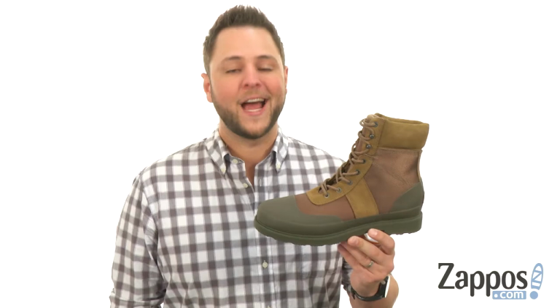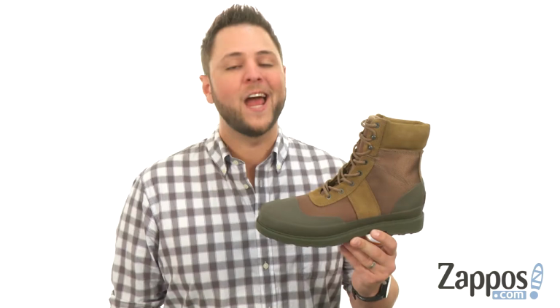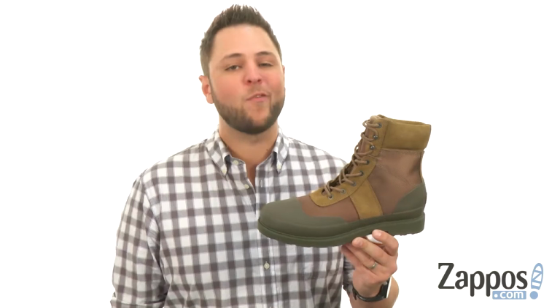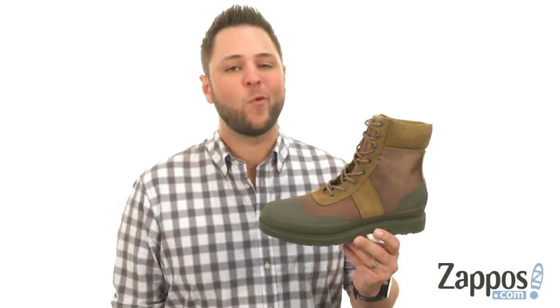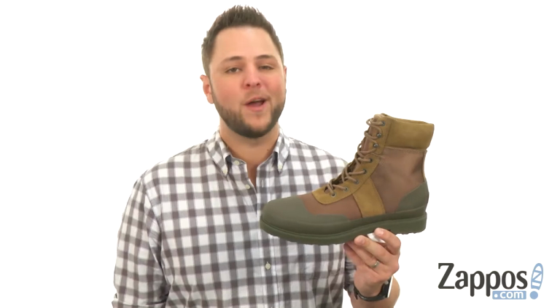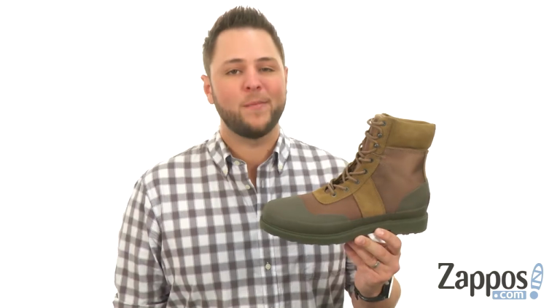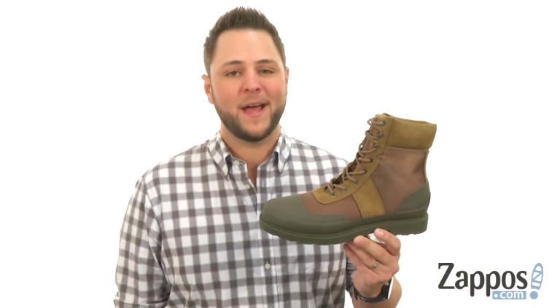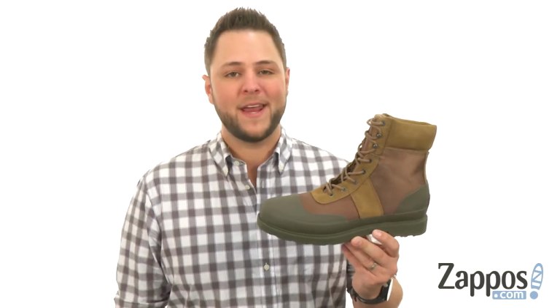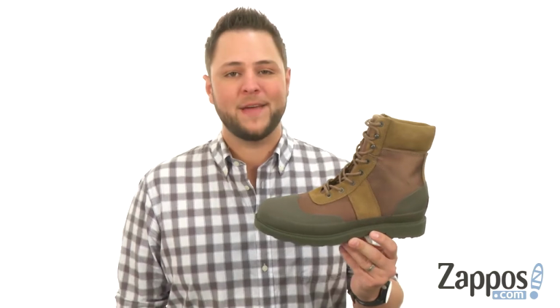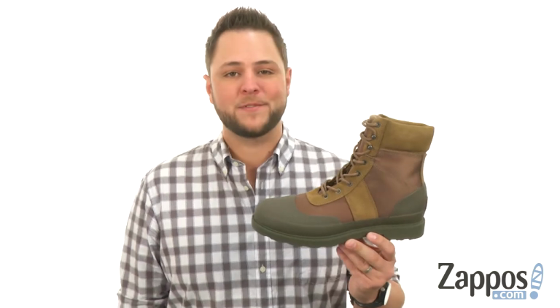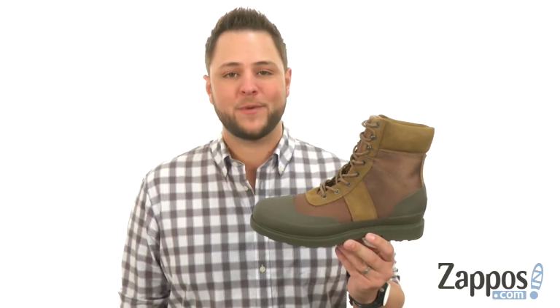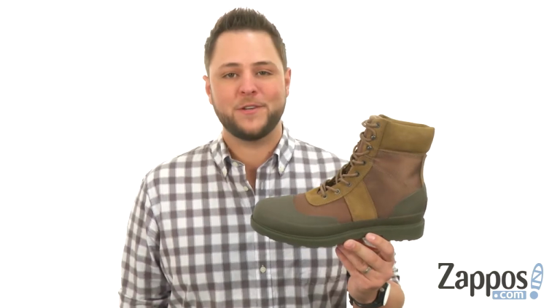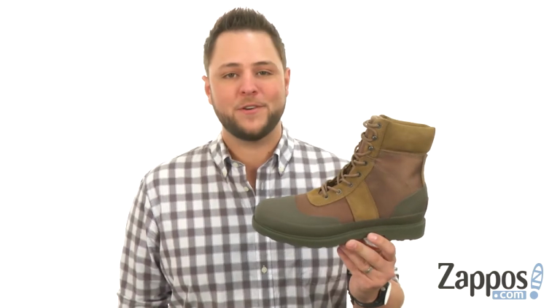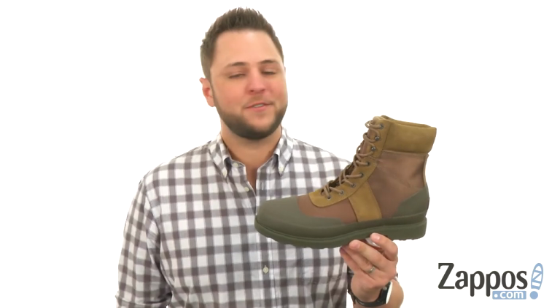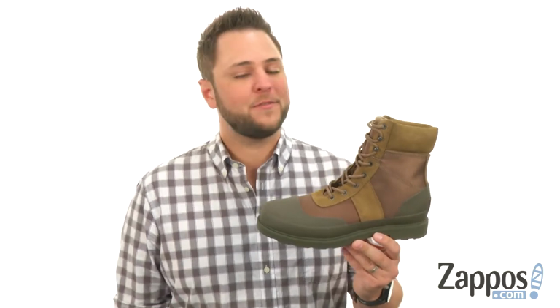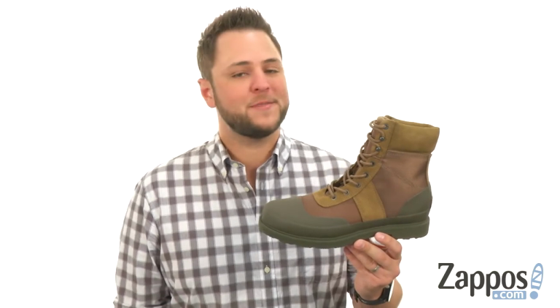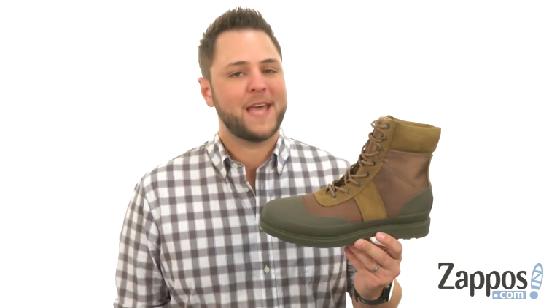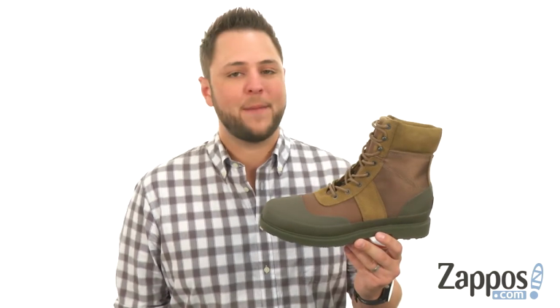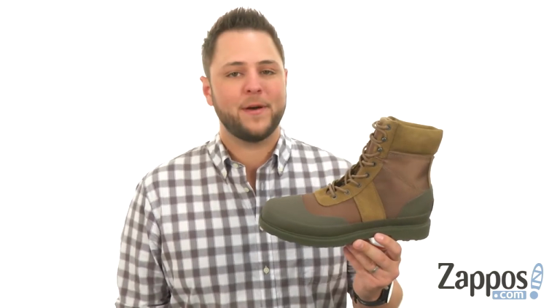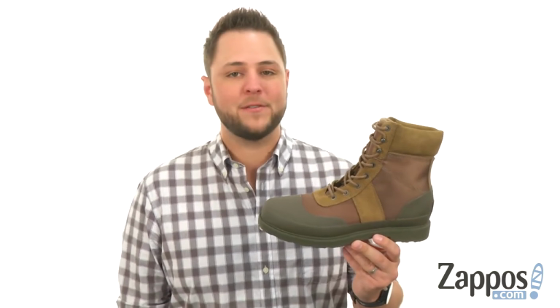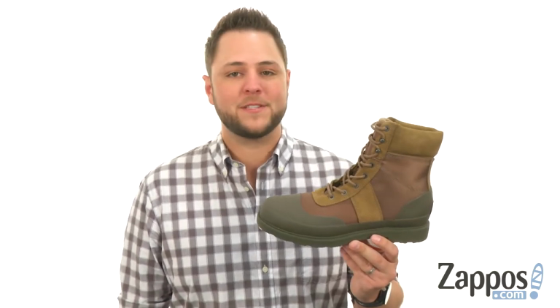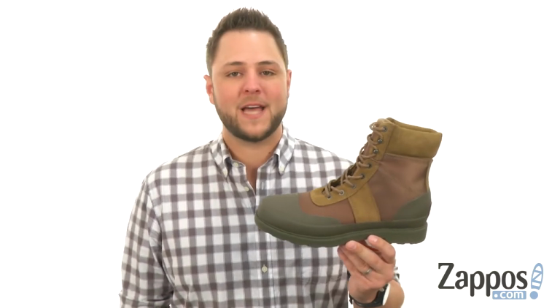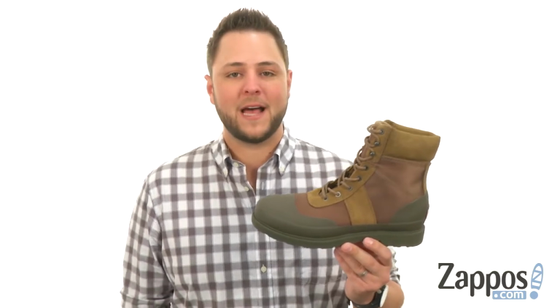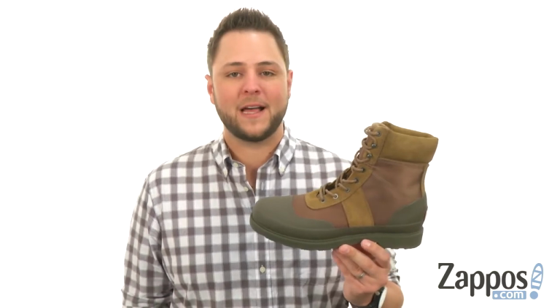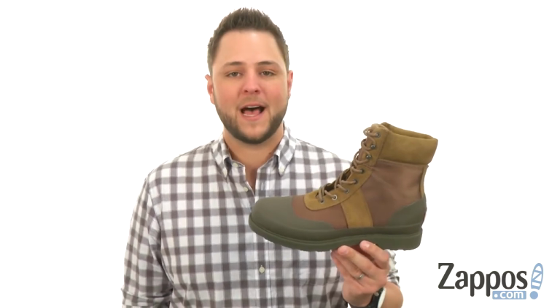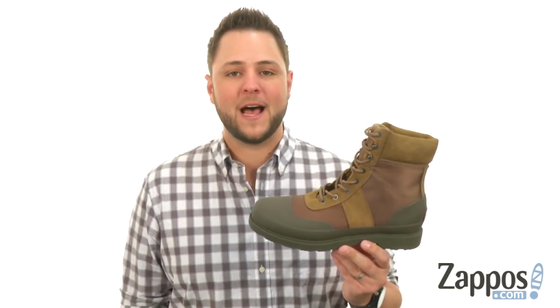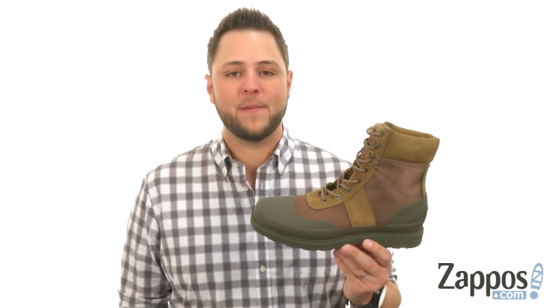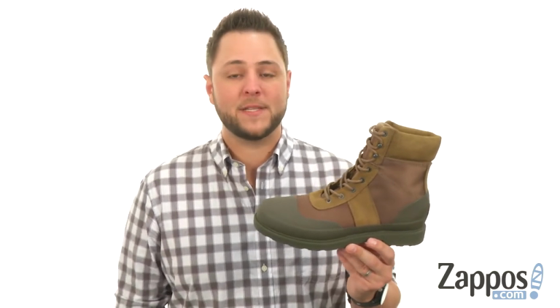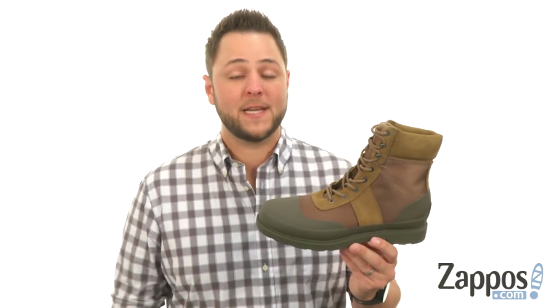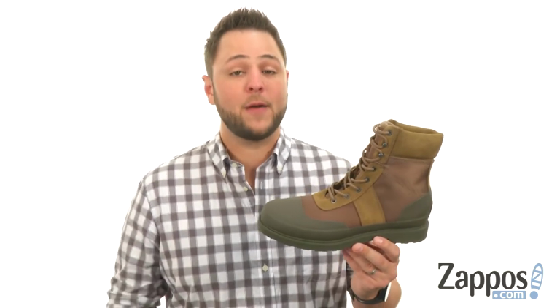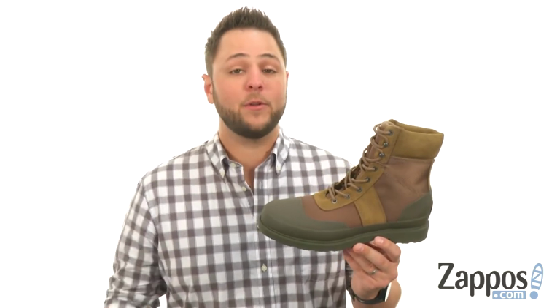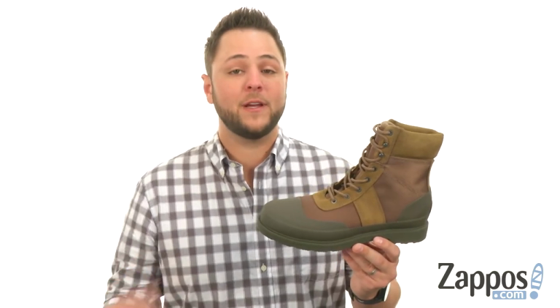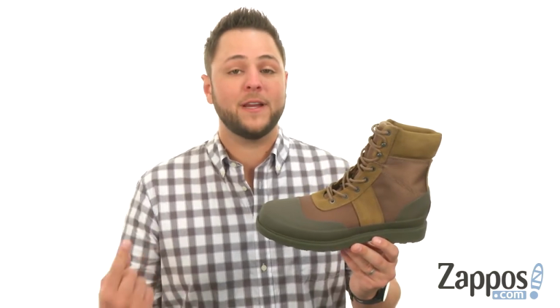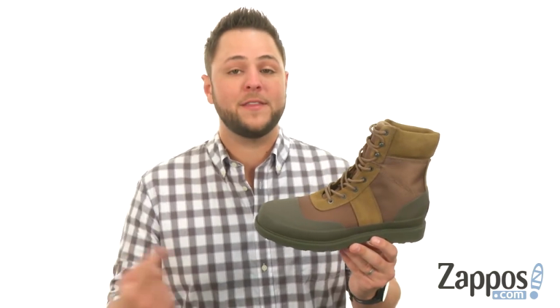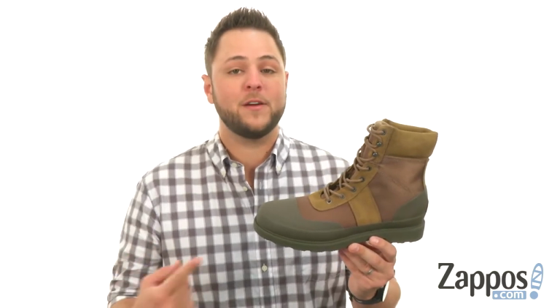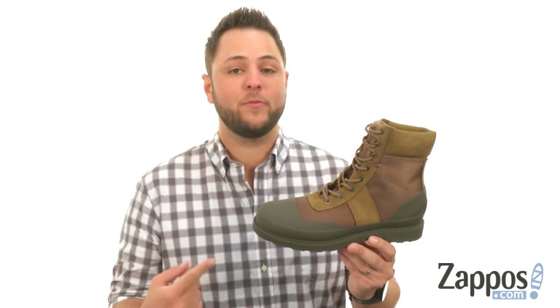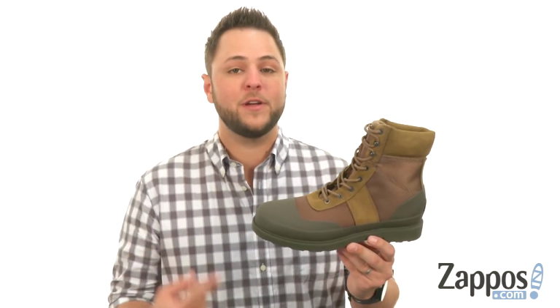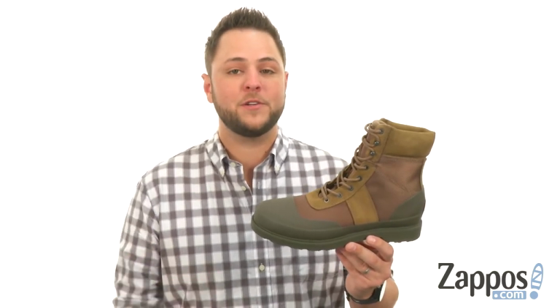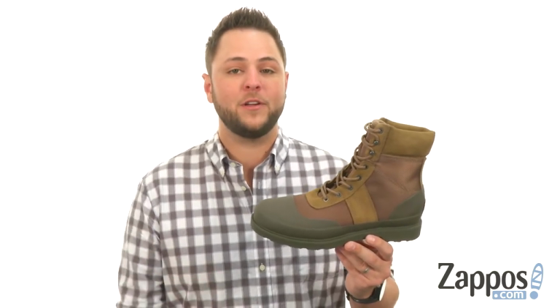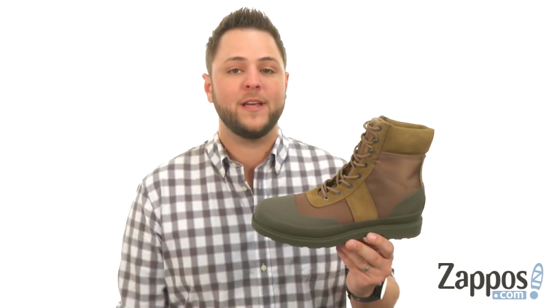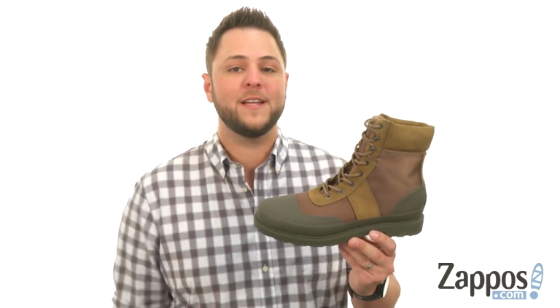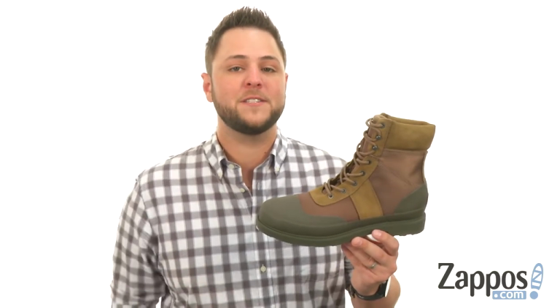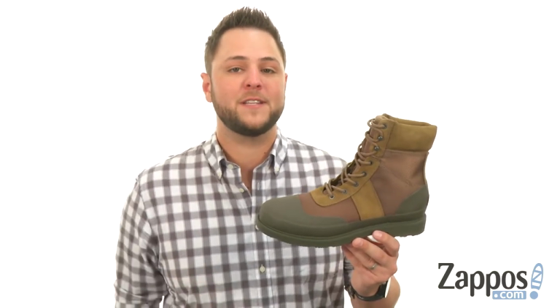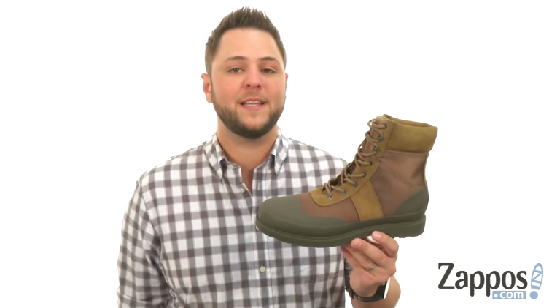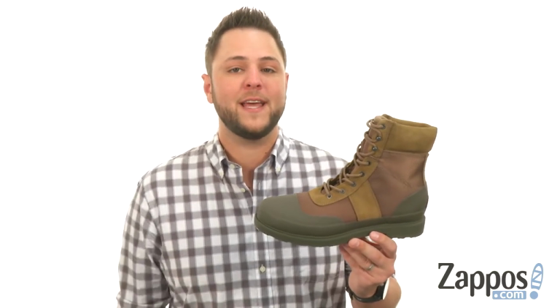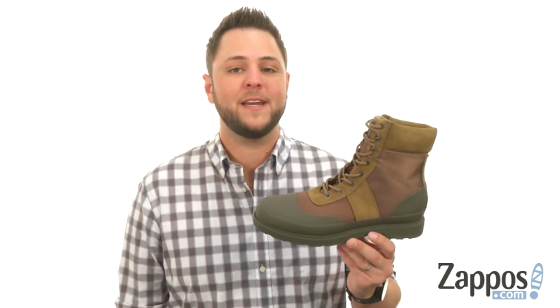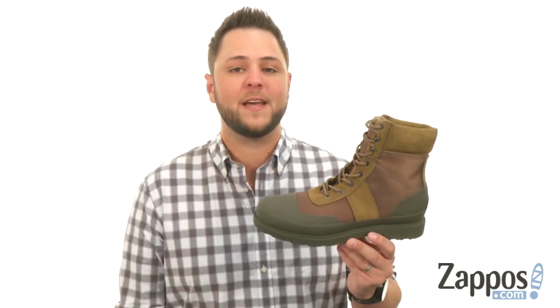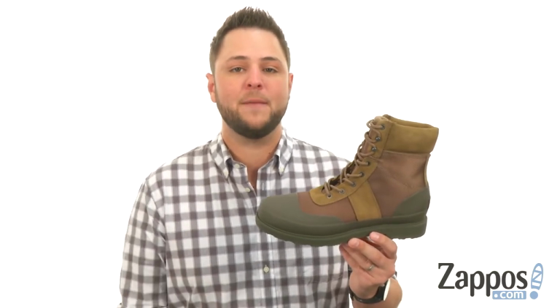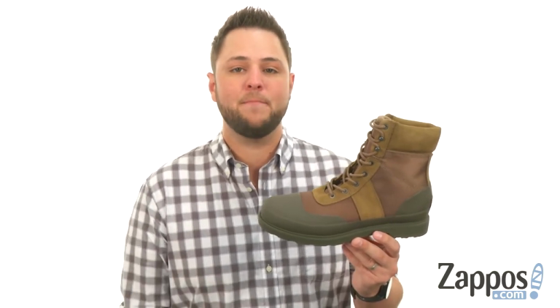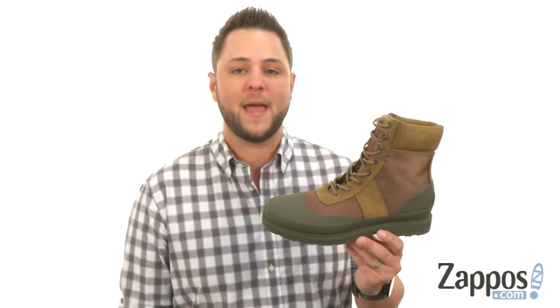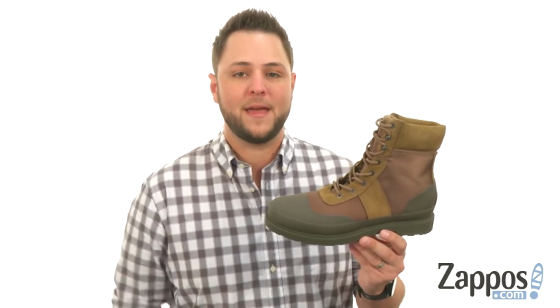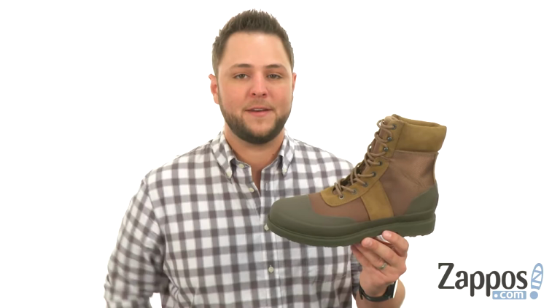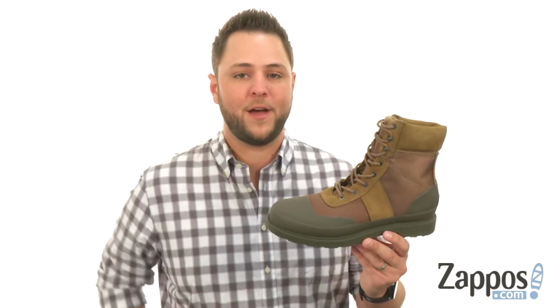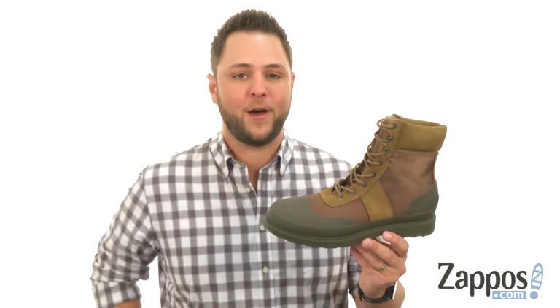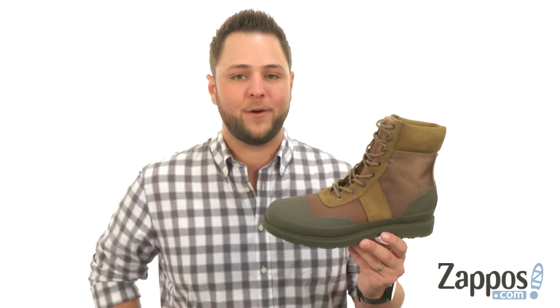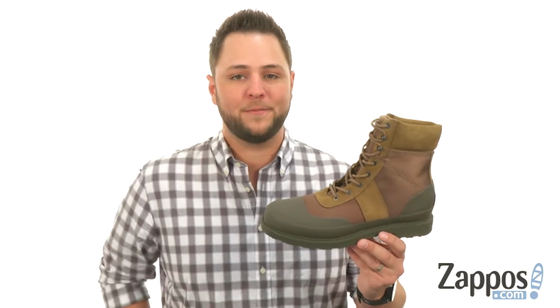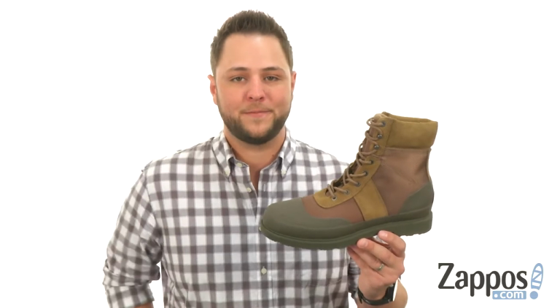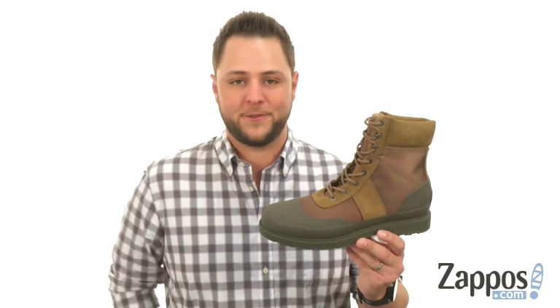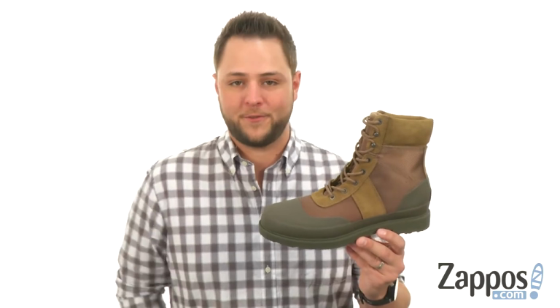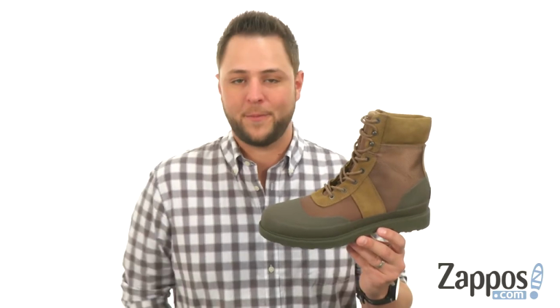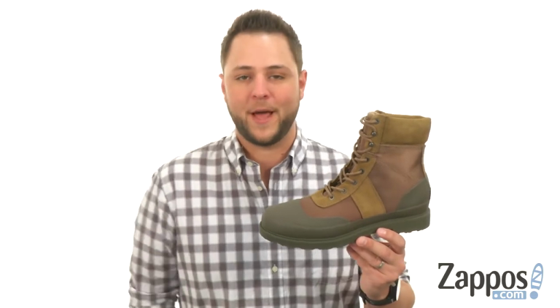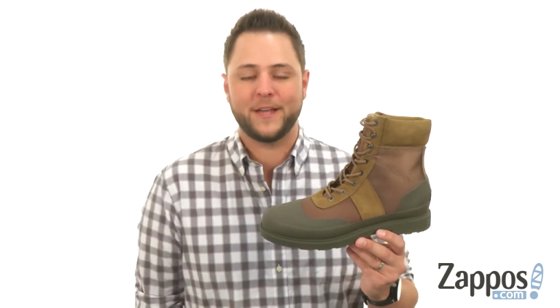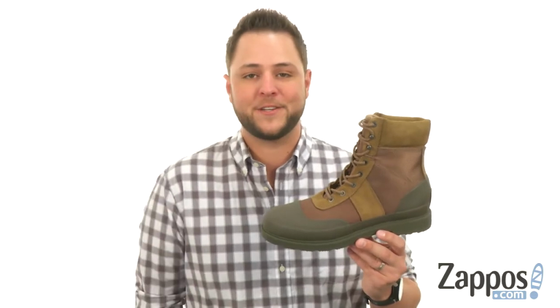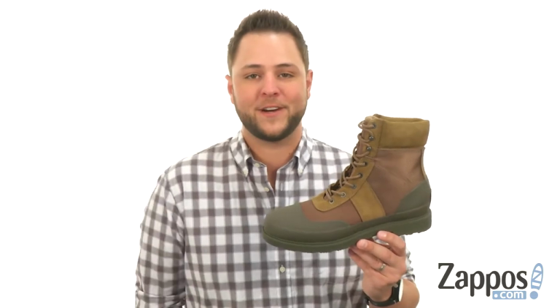Hi everyone, my name is Richard from zappos.com and today we're looking at the Original Insulated Commando — it's from Hunter.